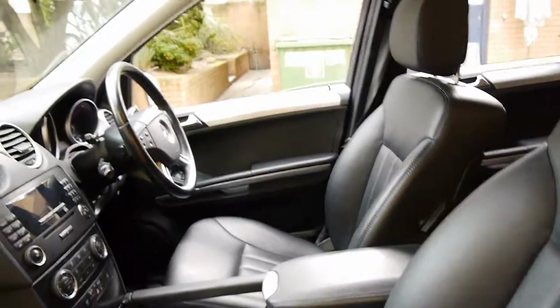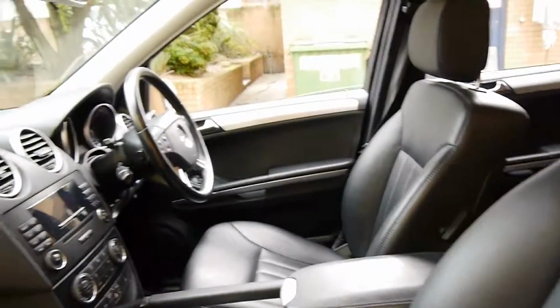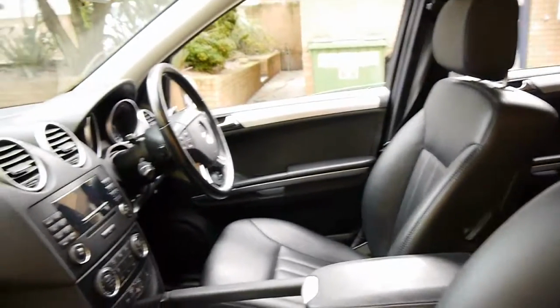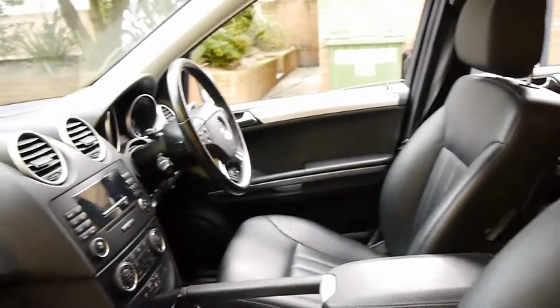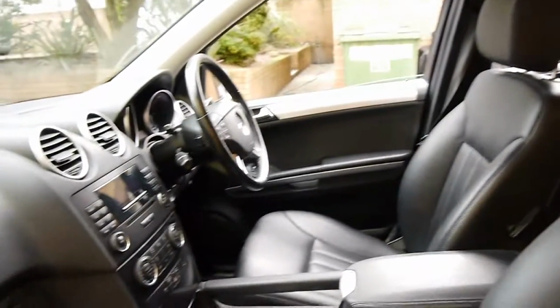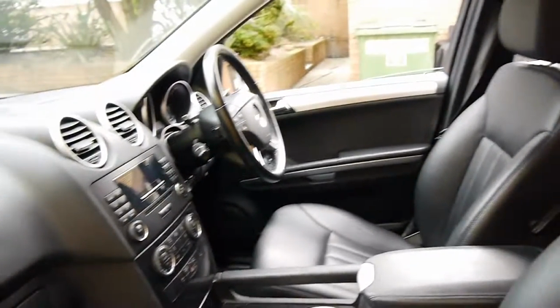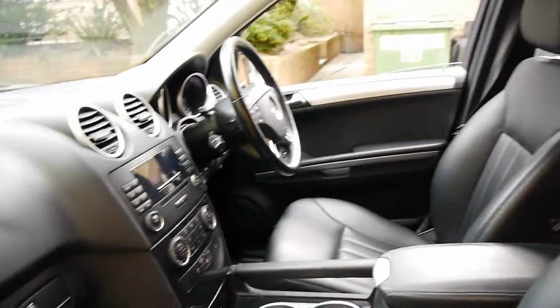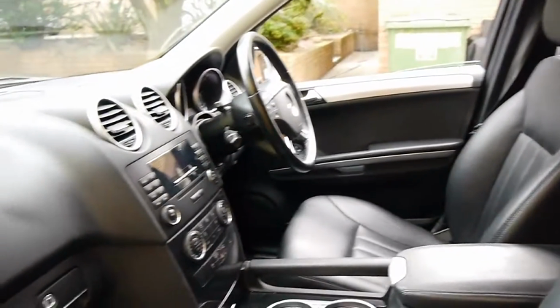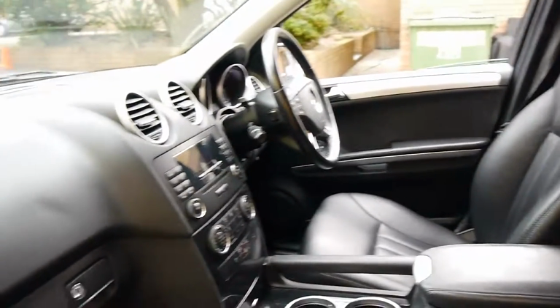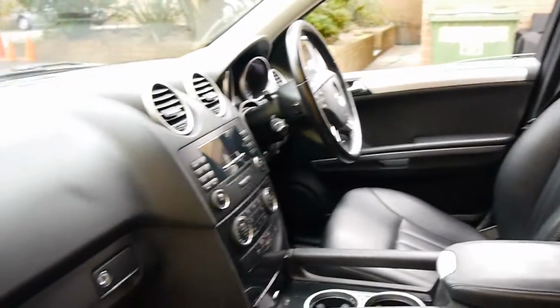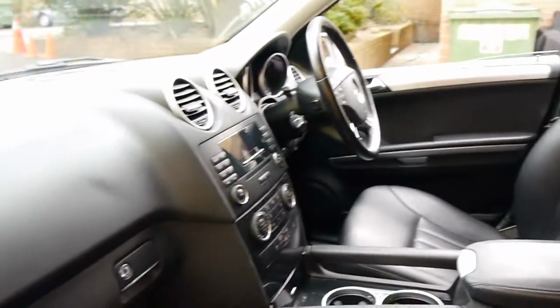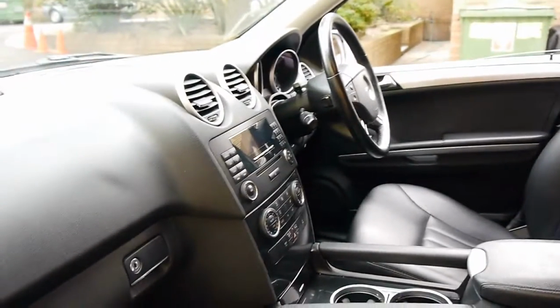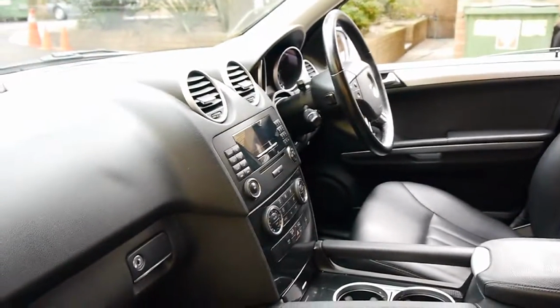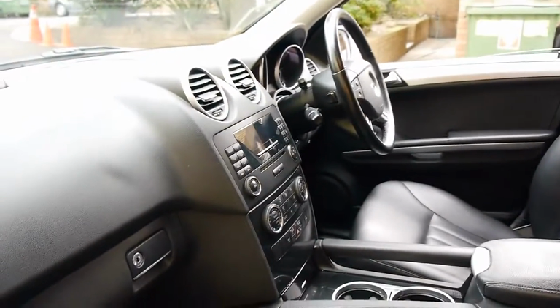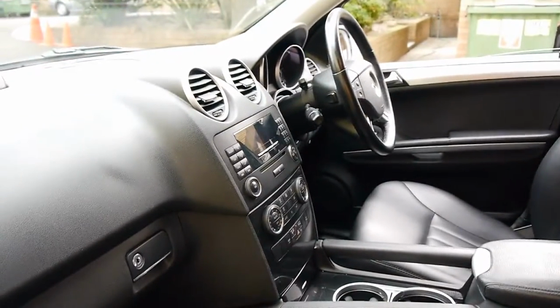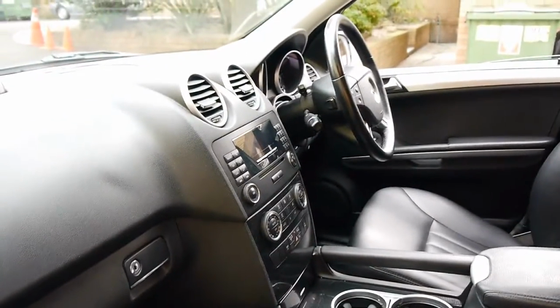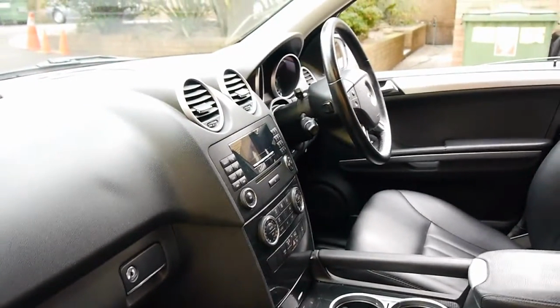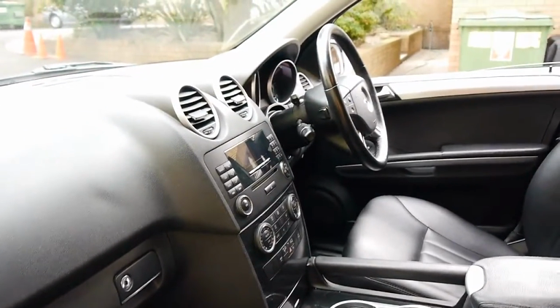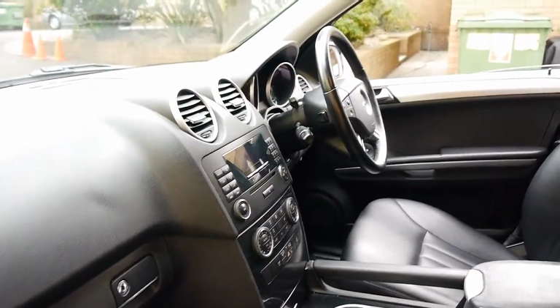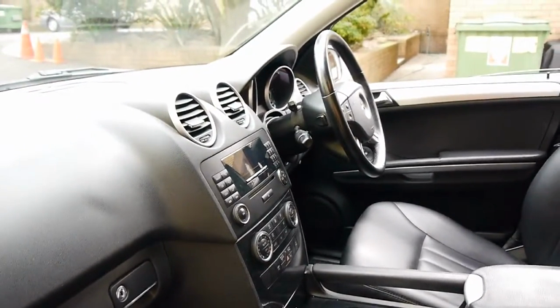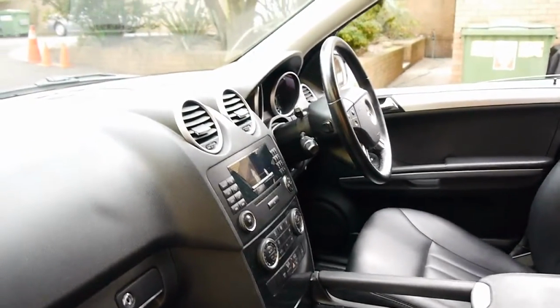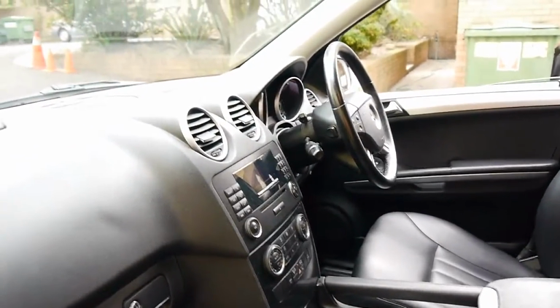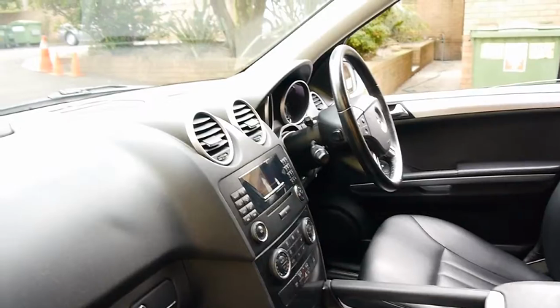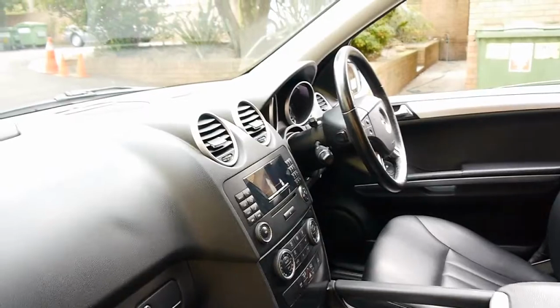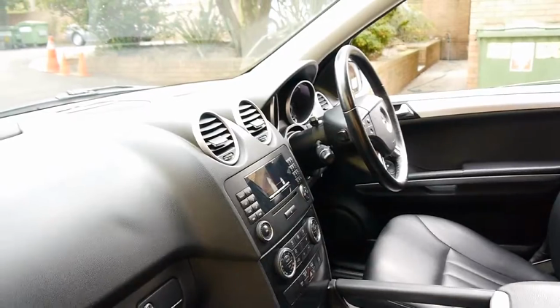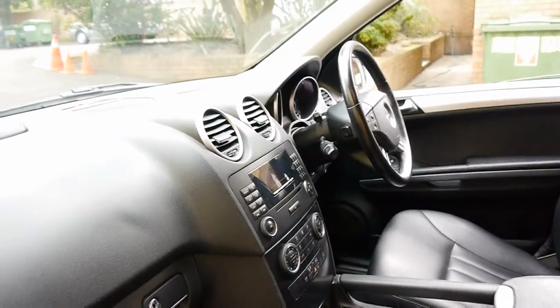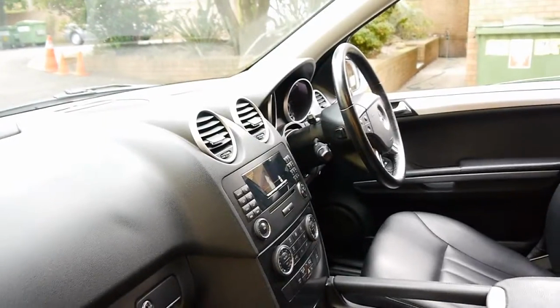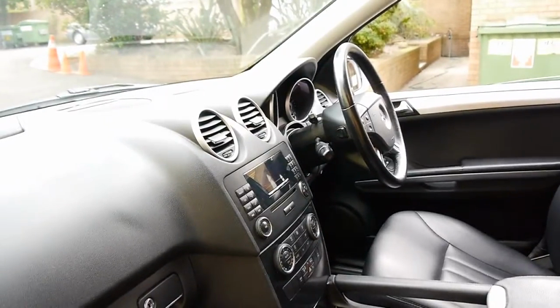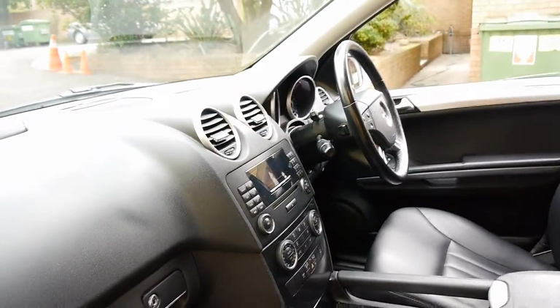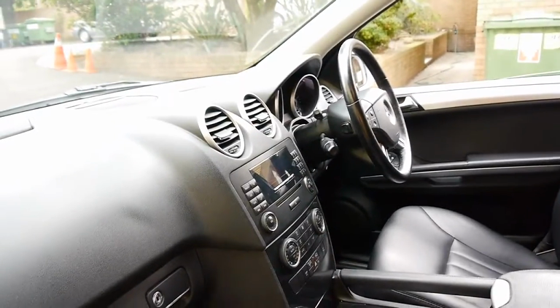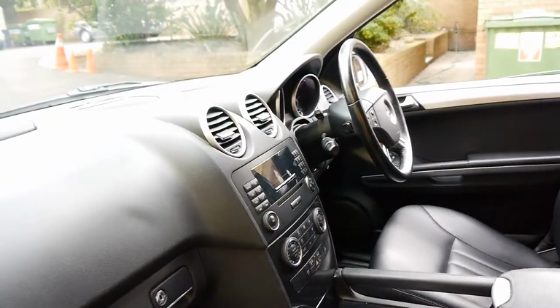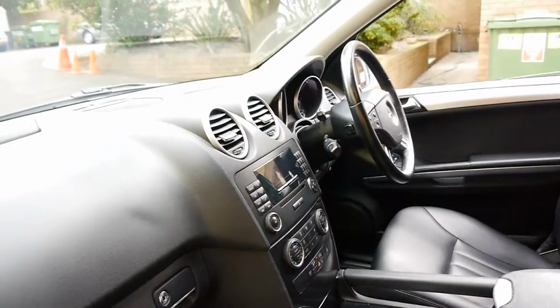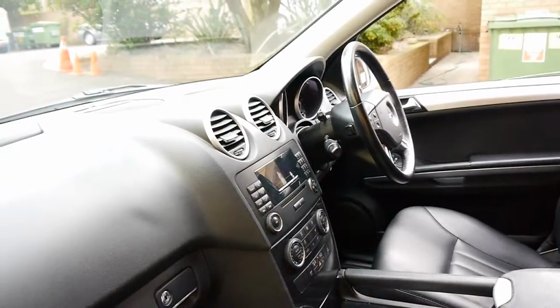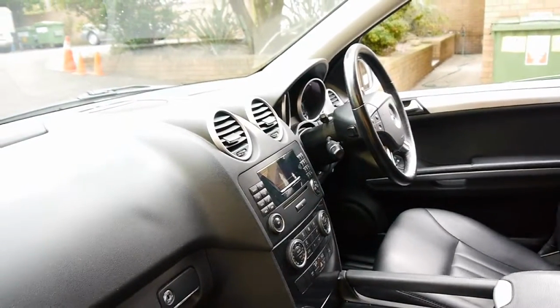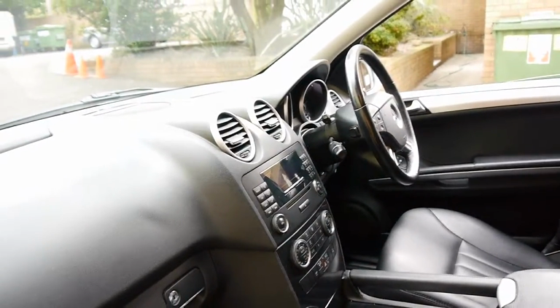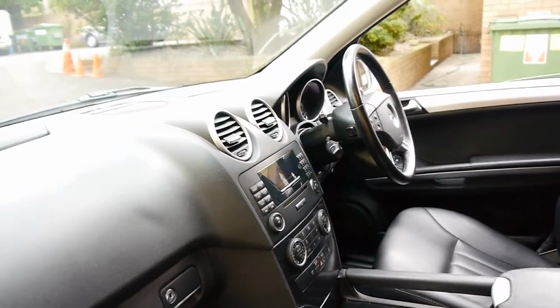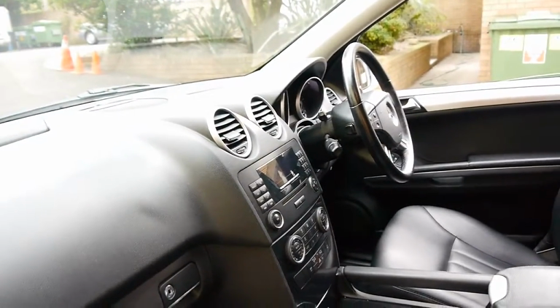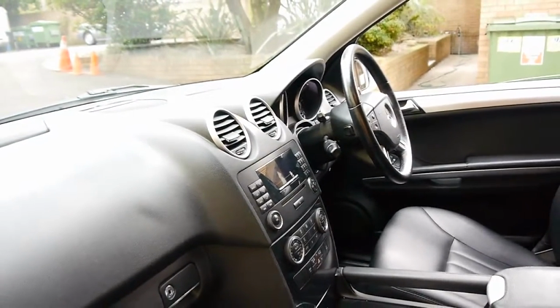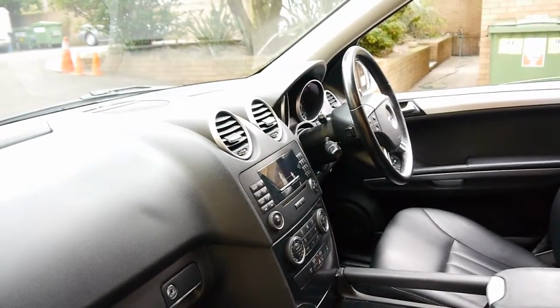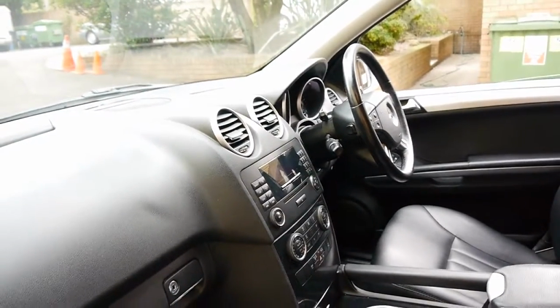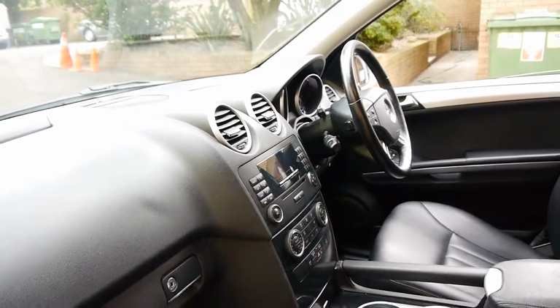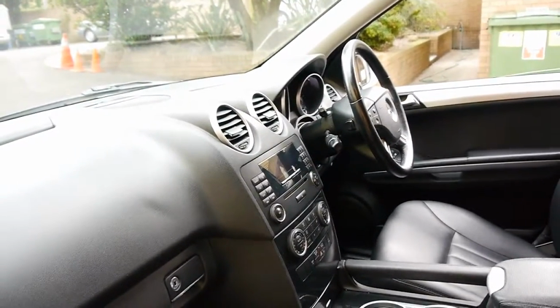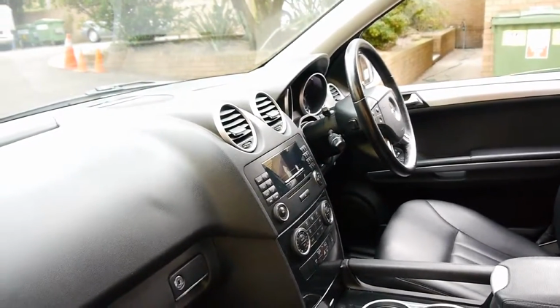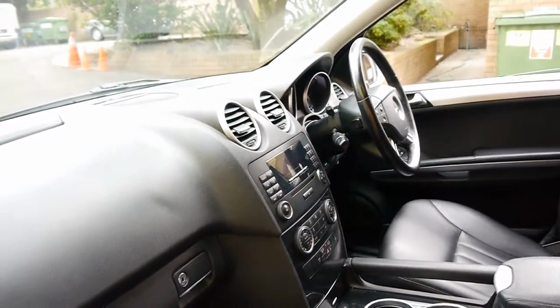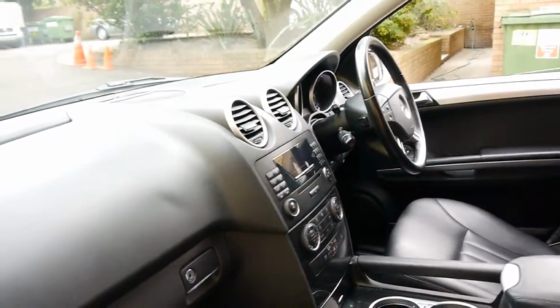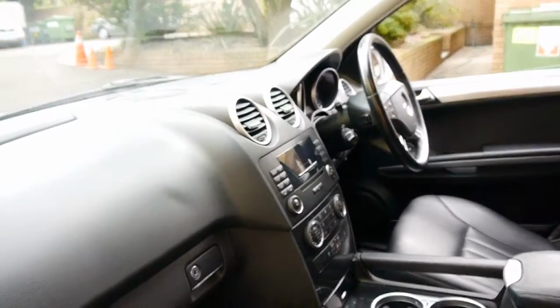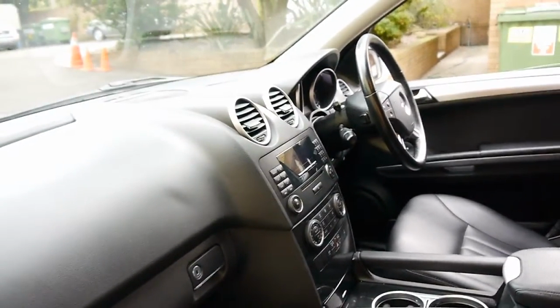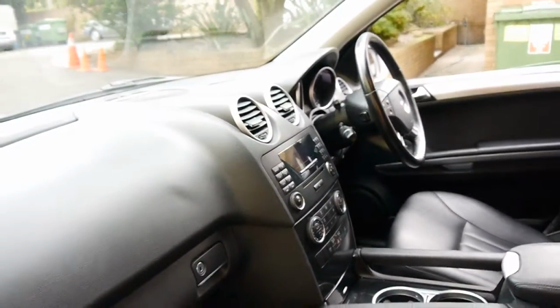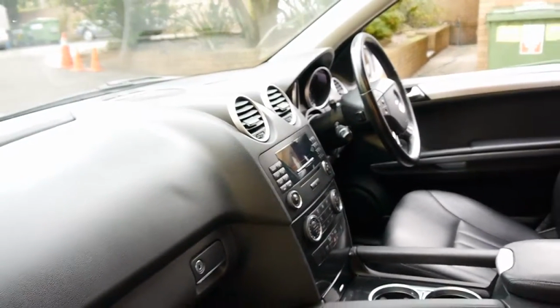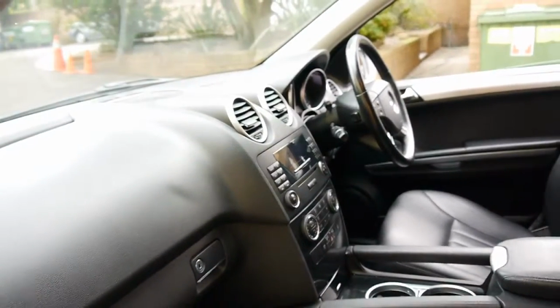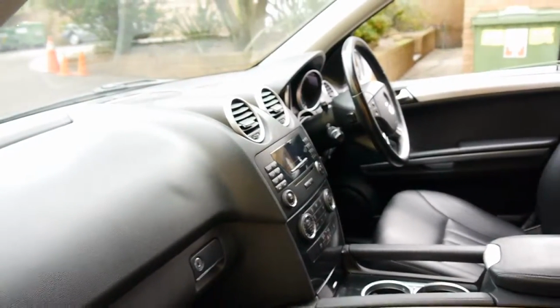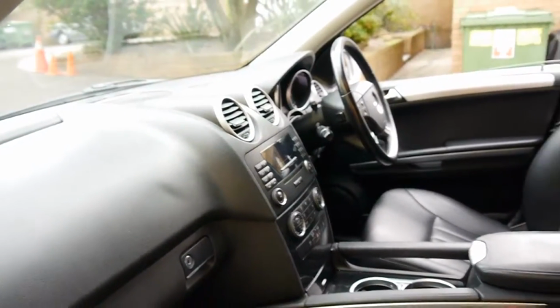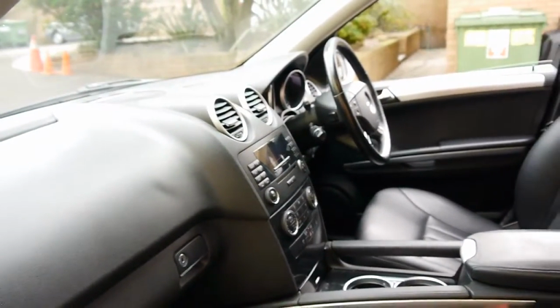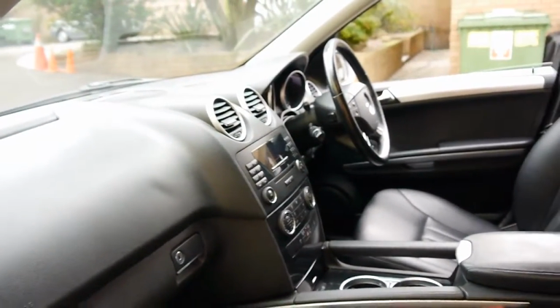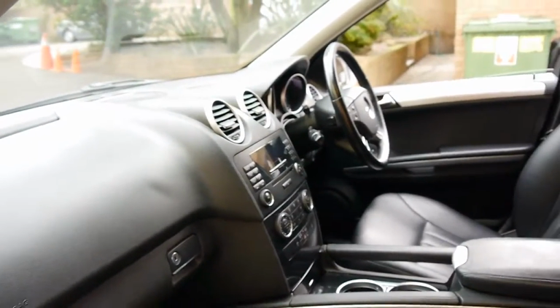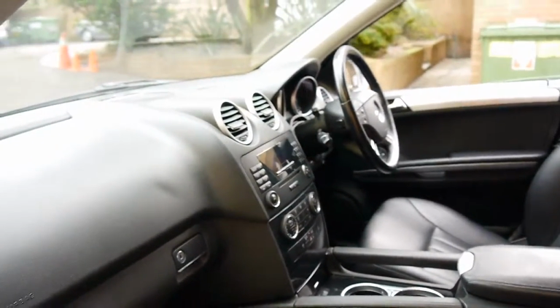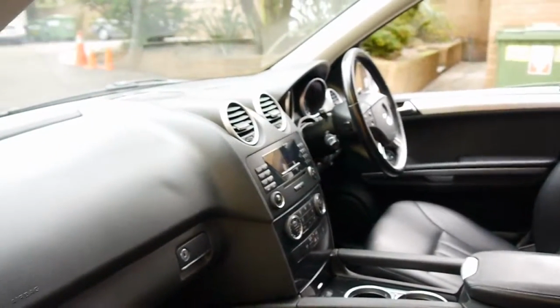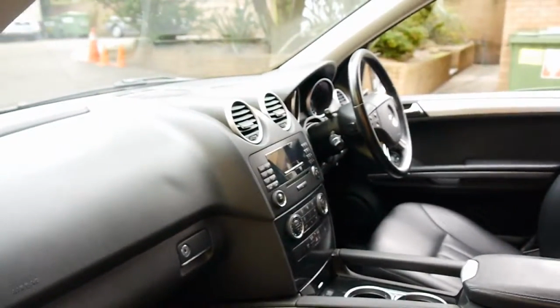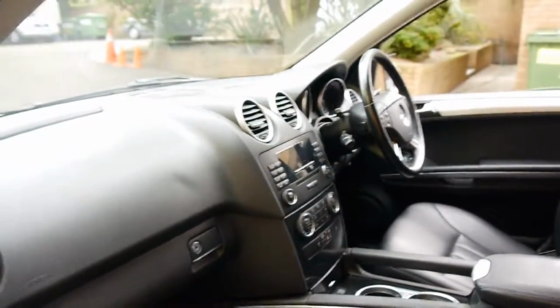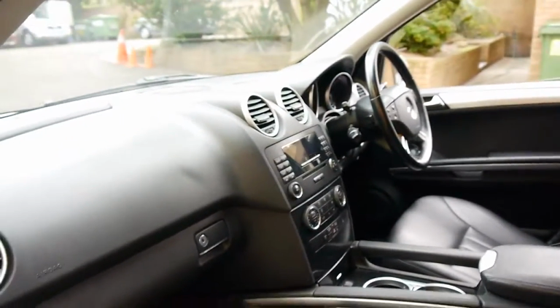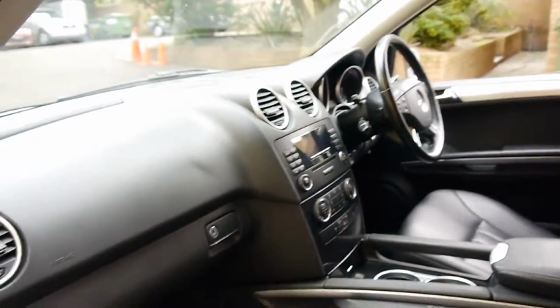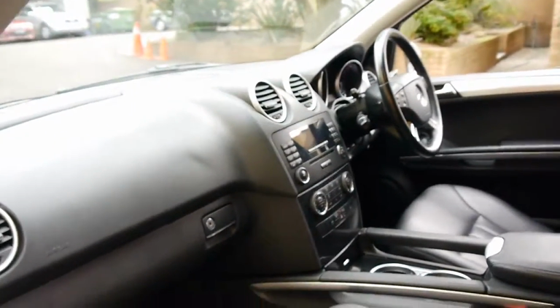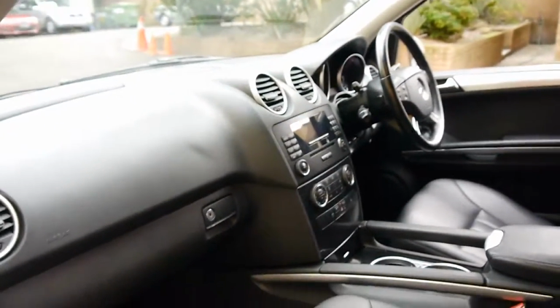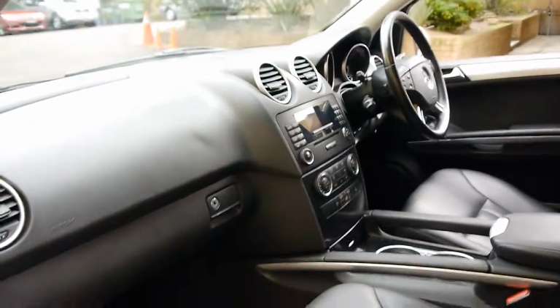They come with everything. It's even got paddle shift on the steering wheel, cruise control, dual-zone climate control, and hill descent.